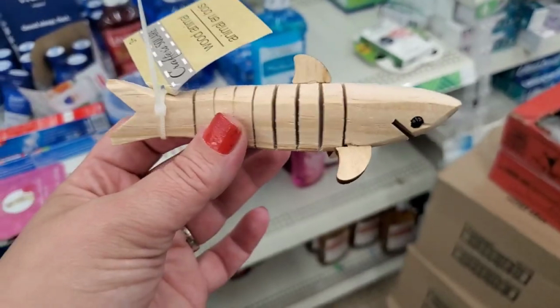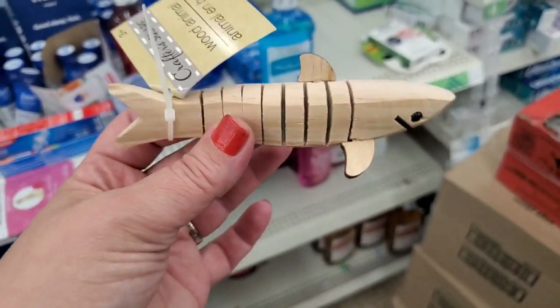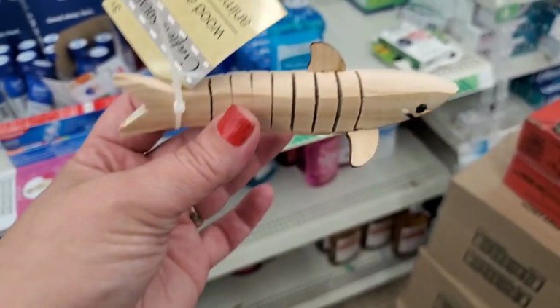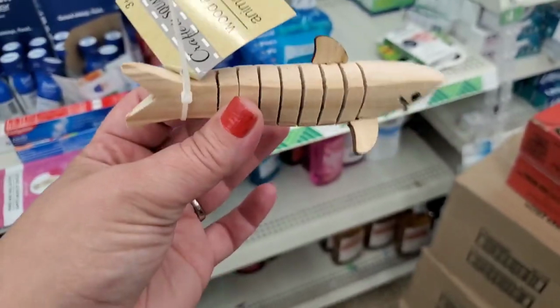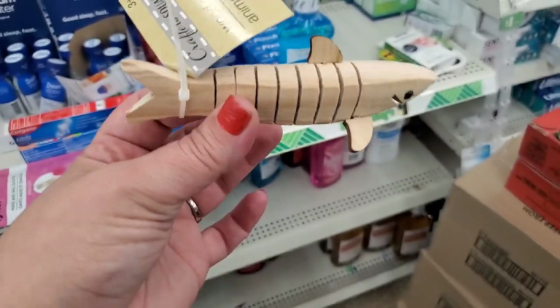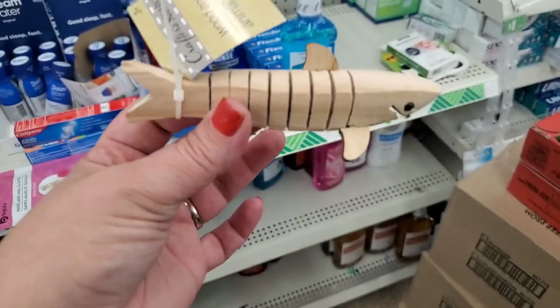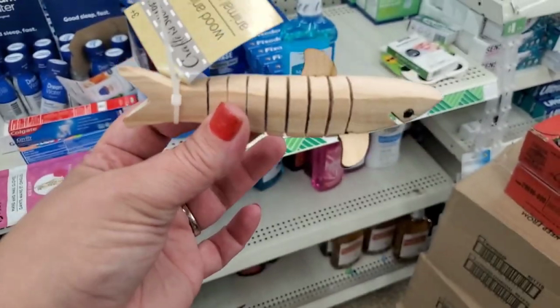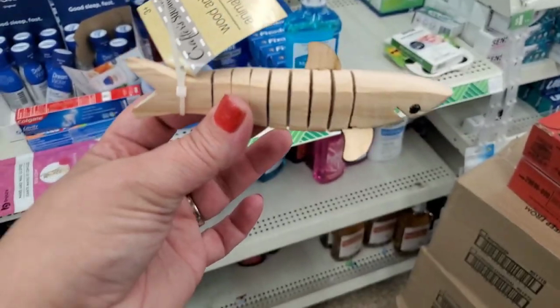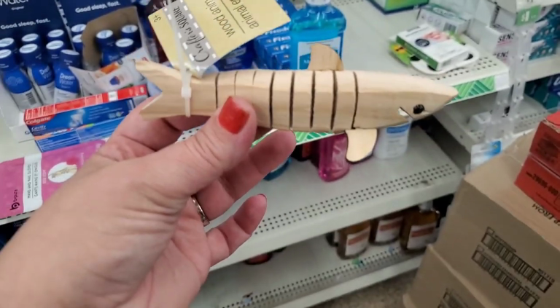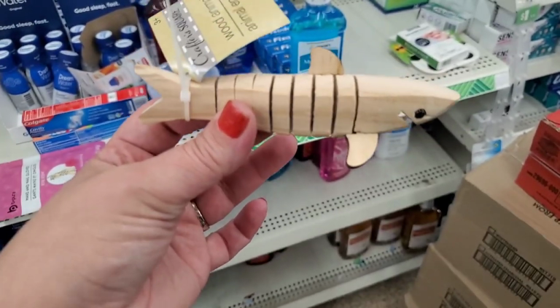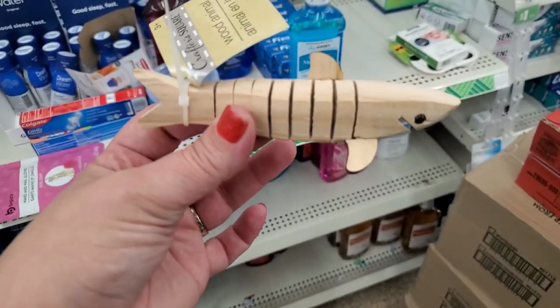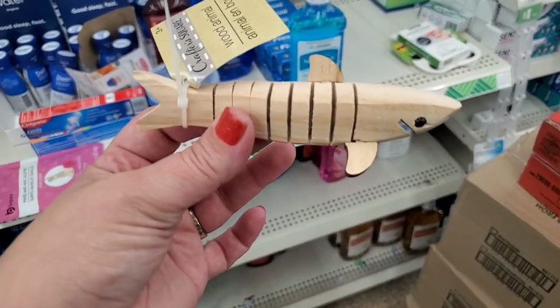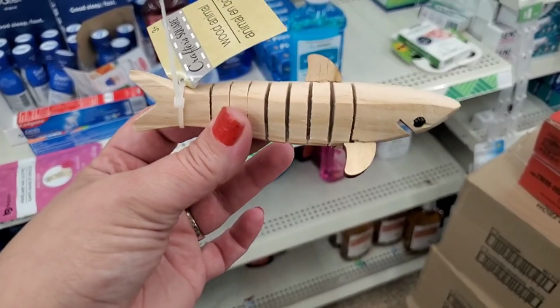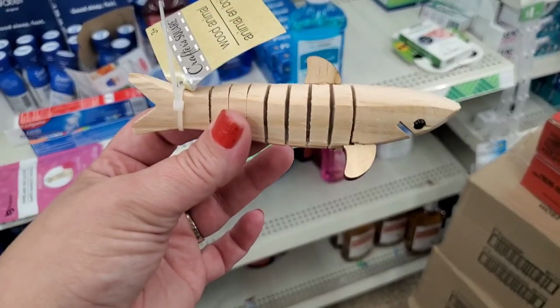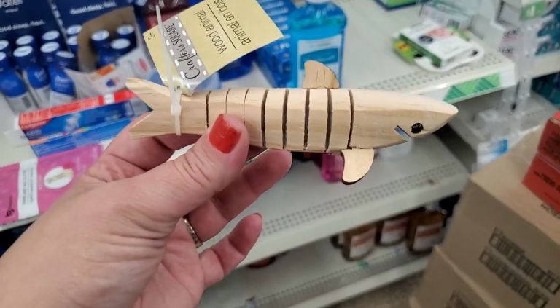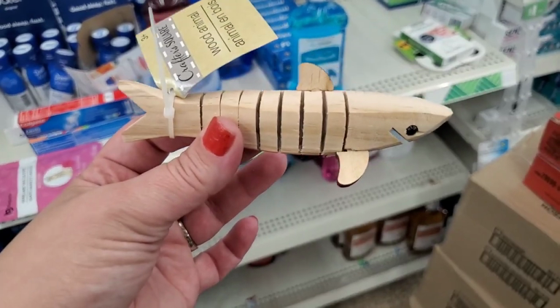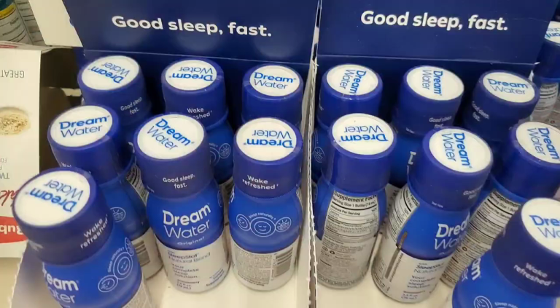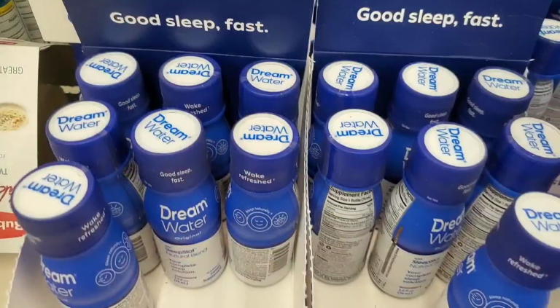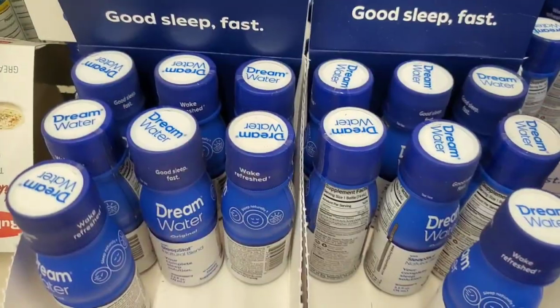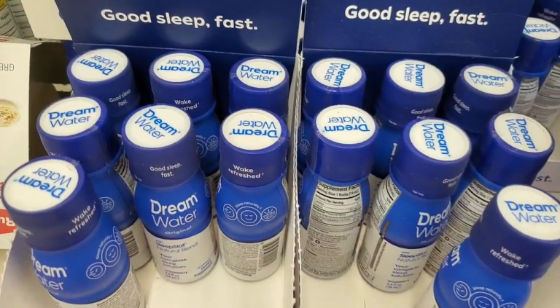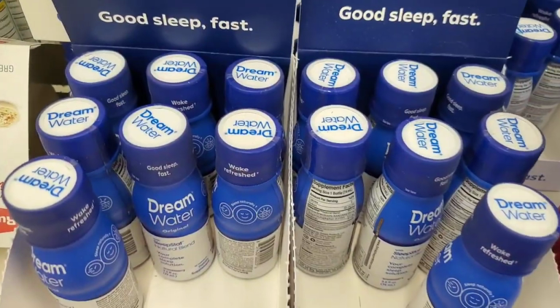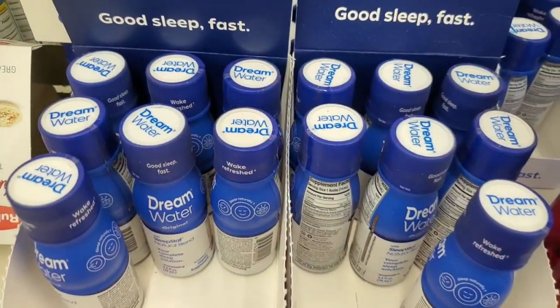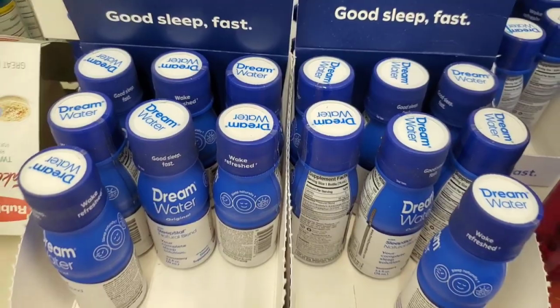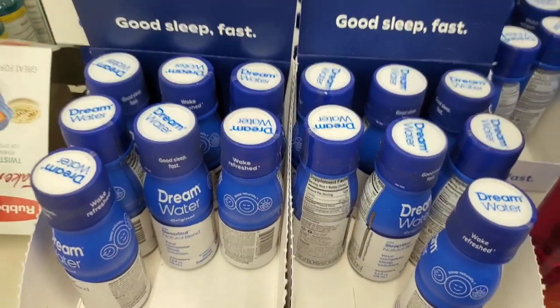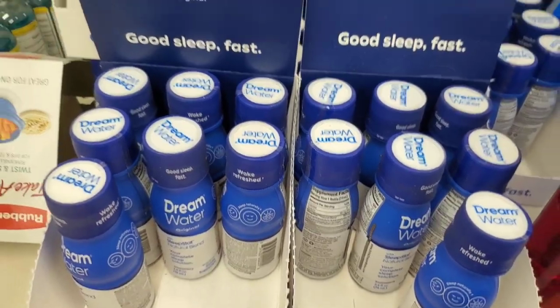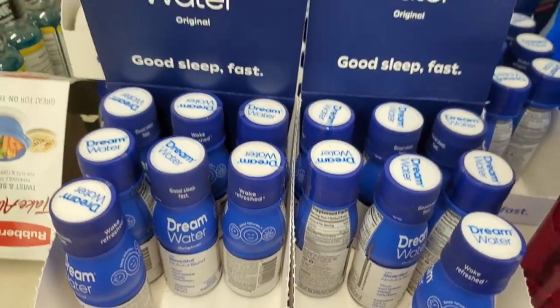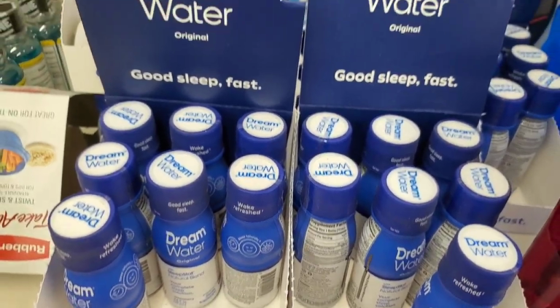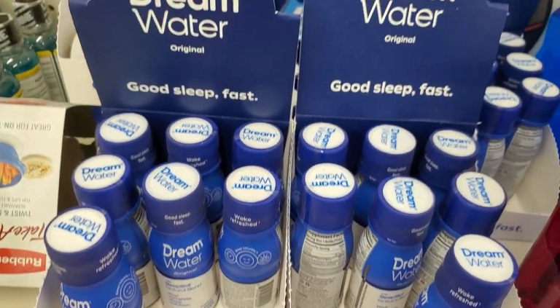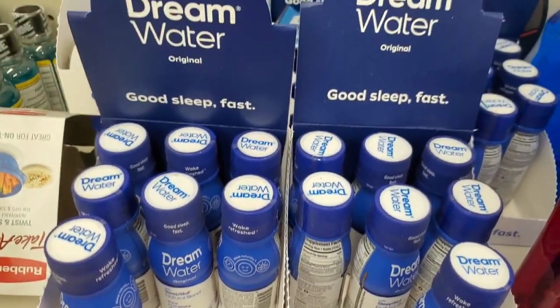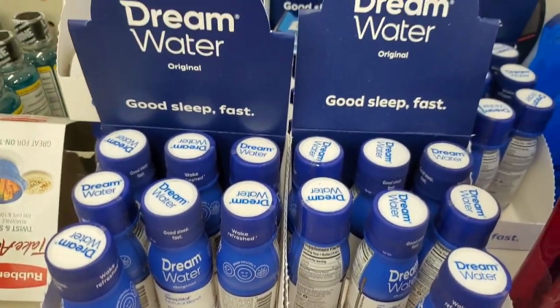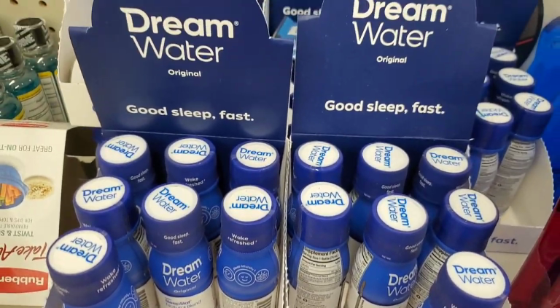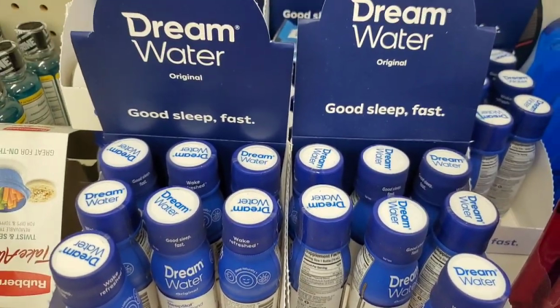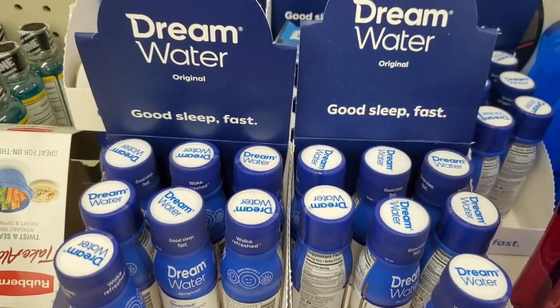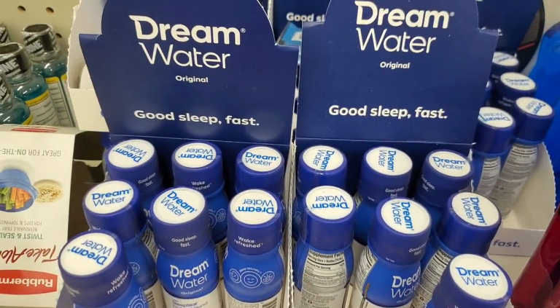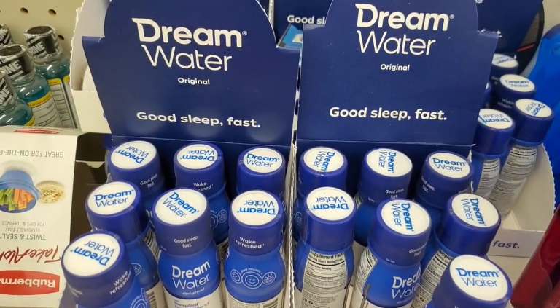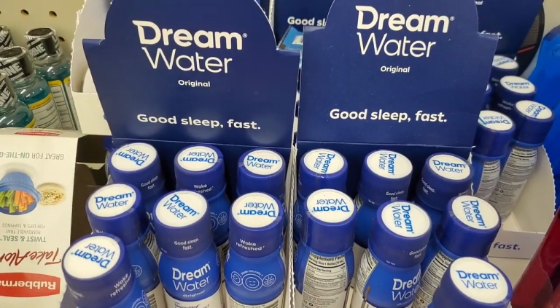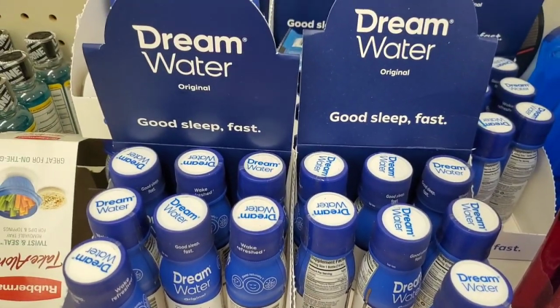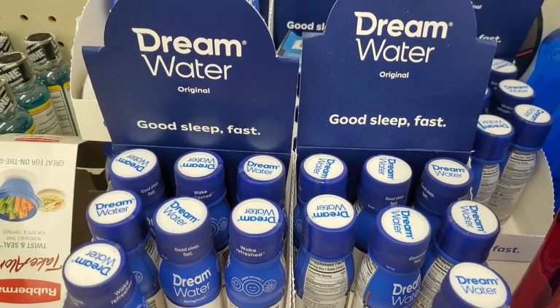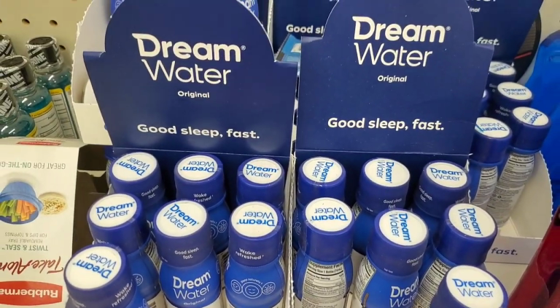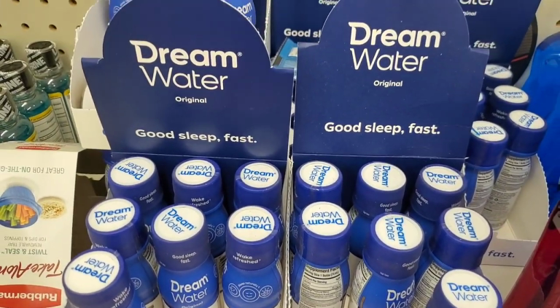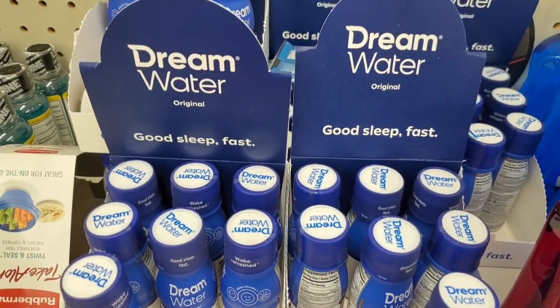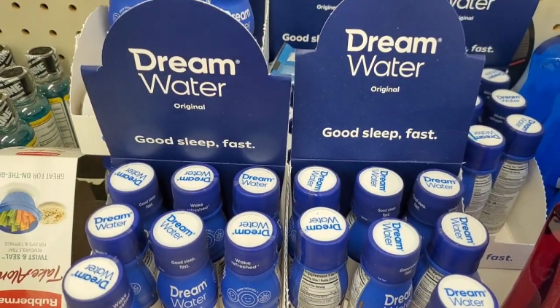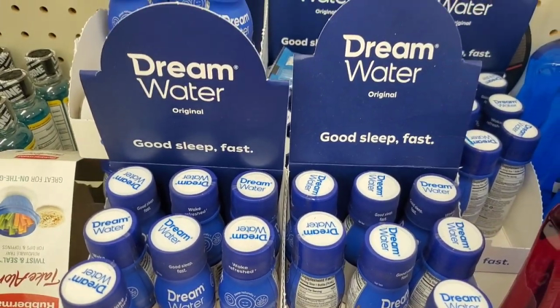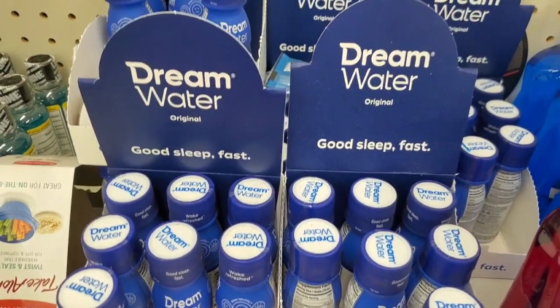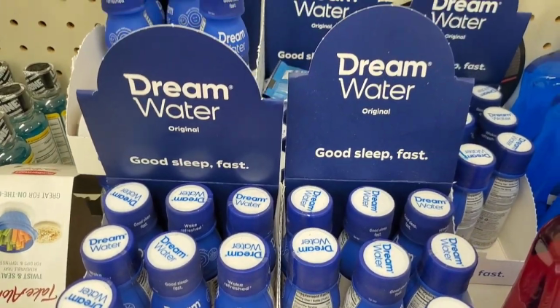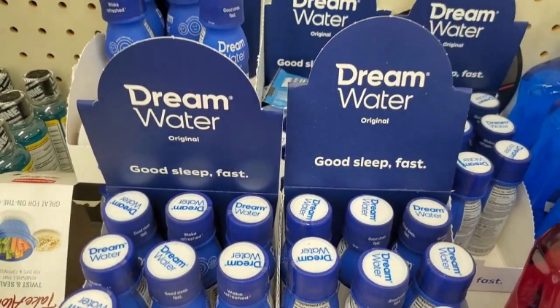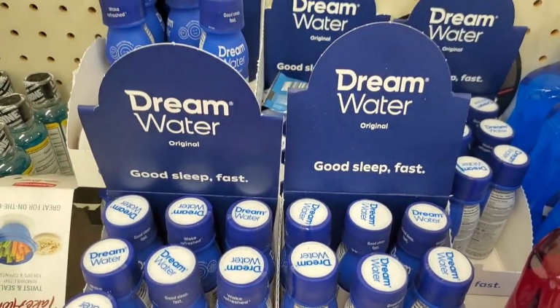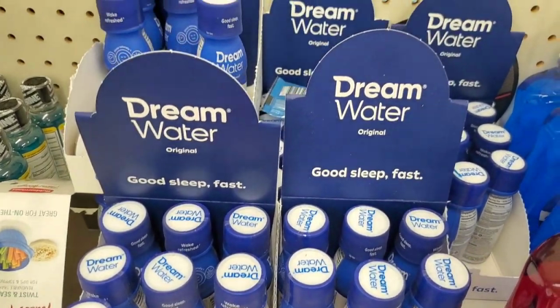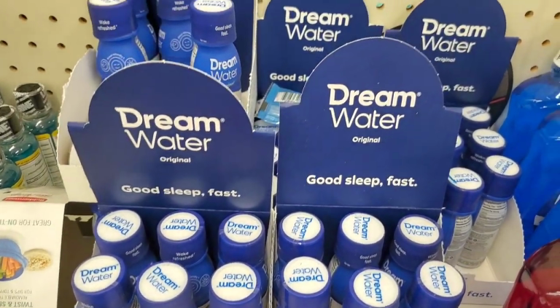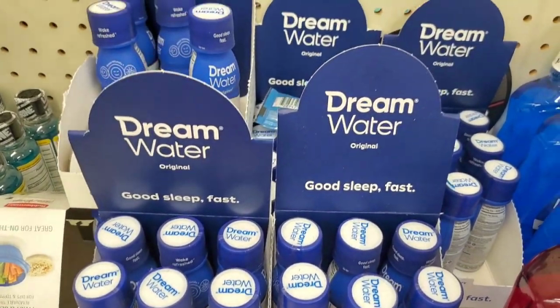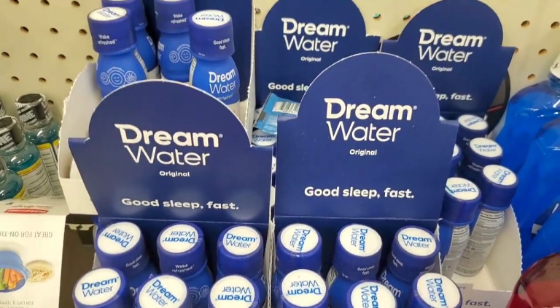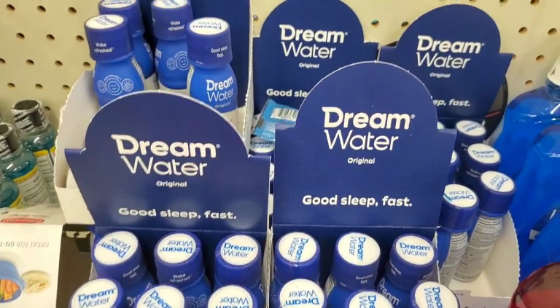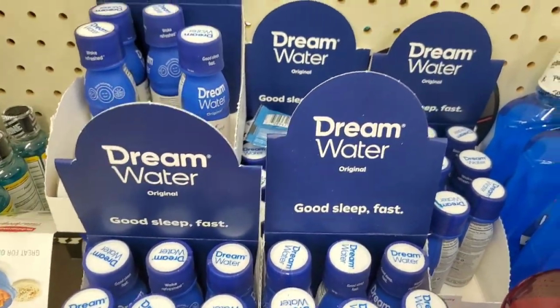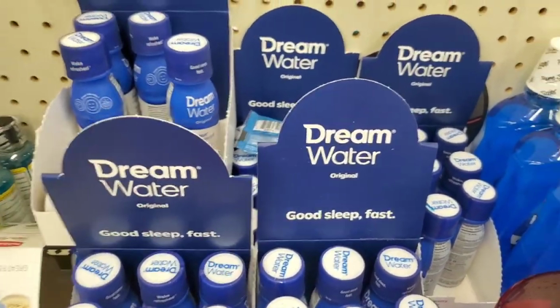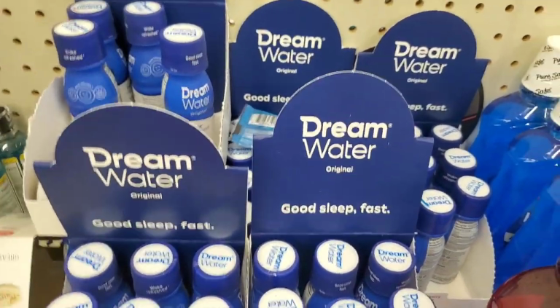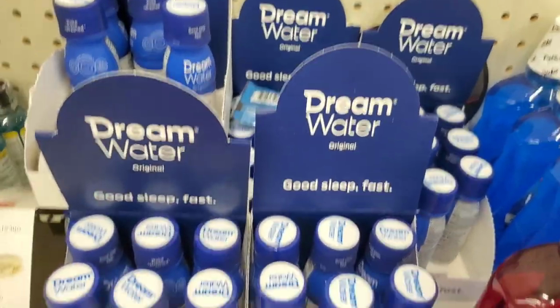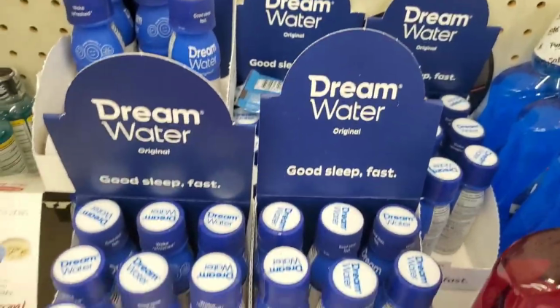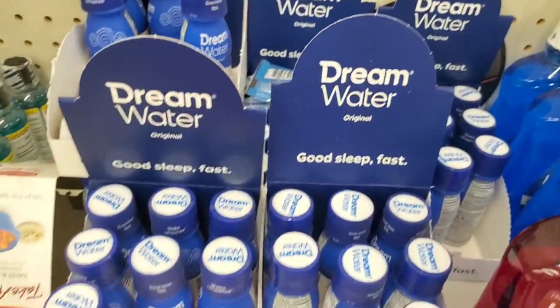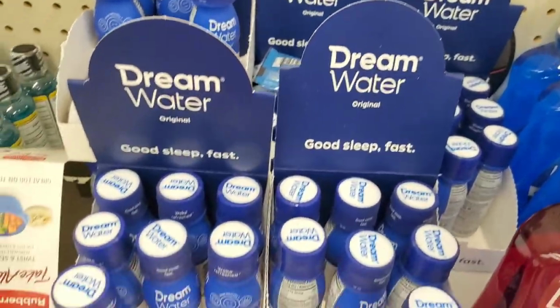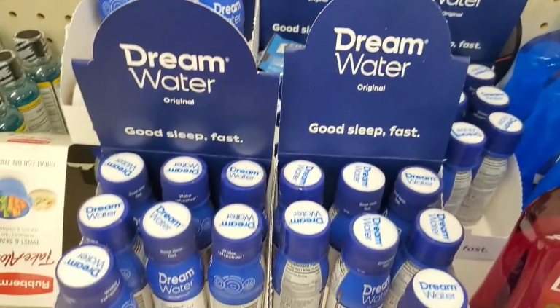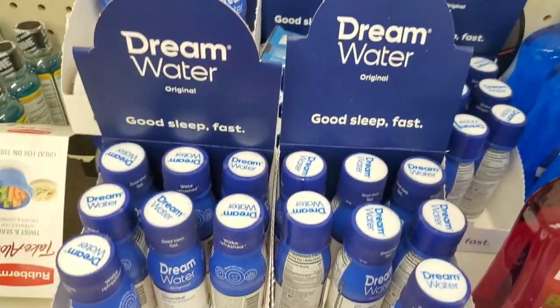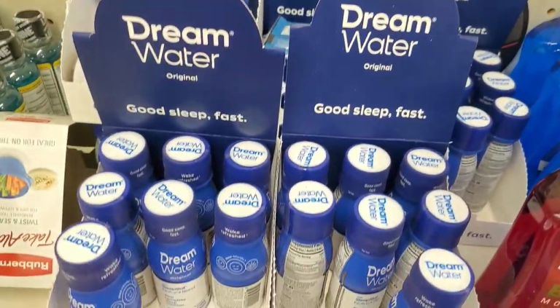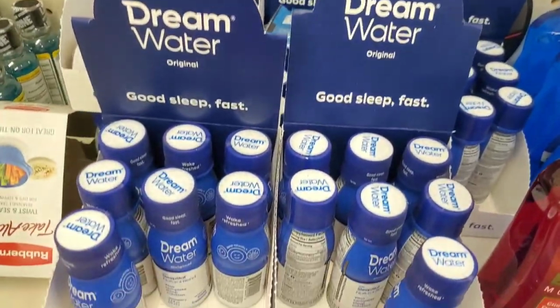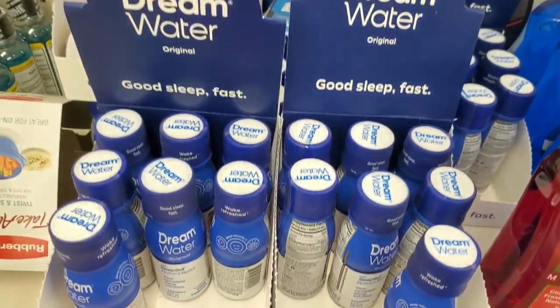I'm also seeing that the Good Sleep Fast Dream Water has been restocked in this store, and this stuff is really great, you guys.